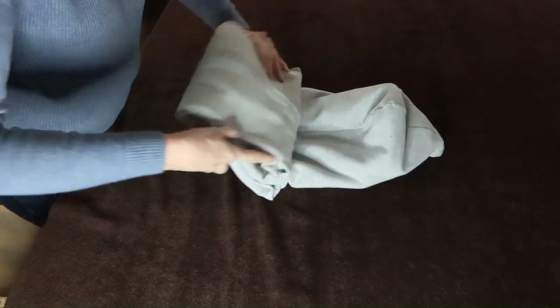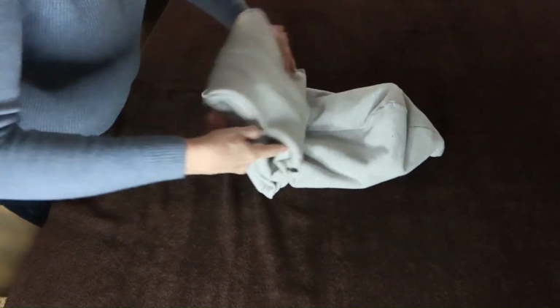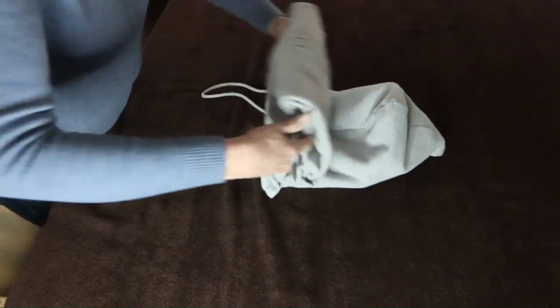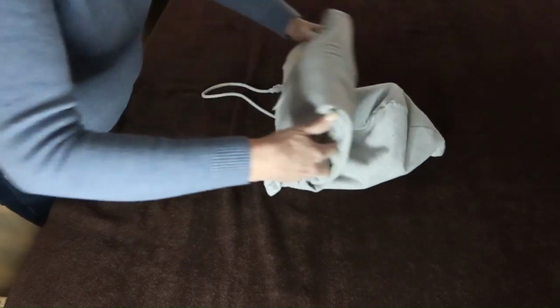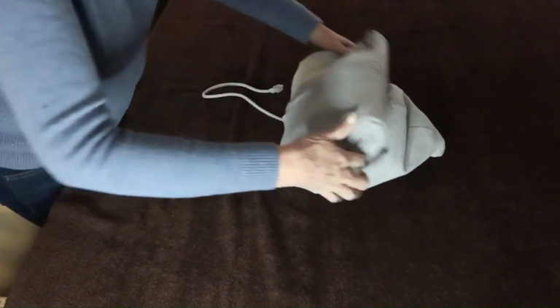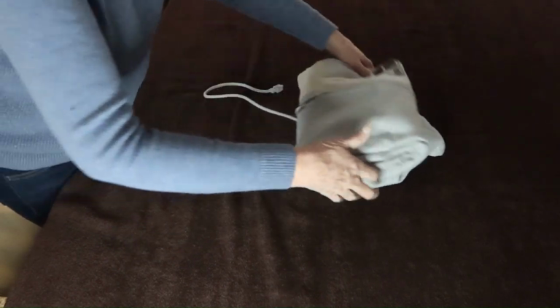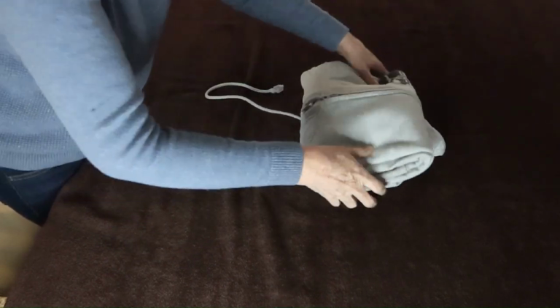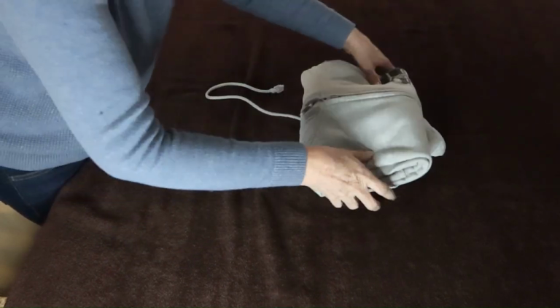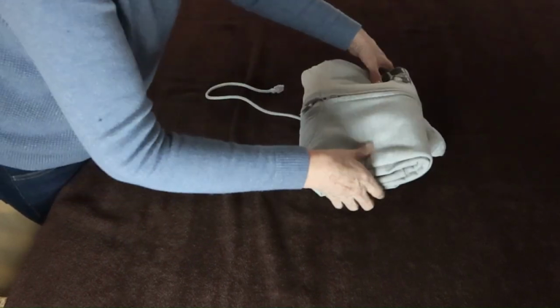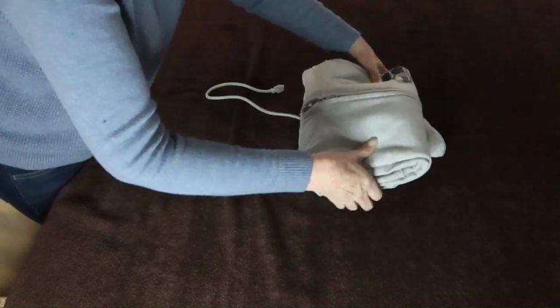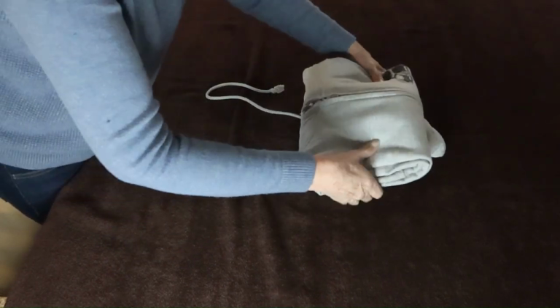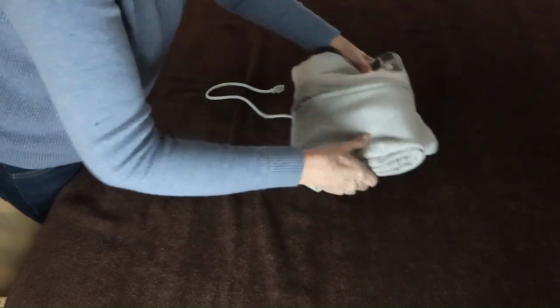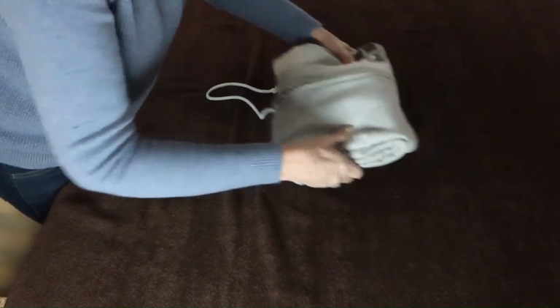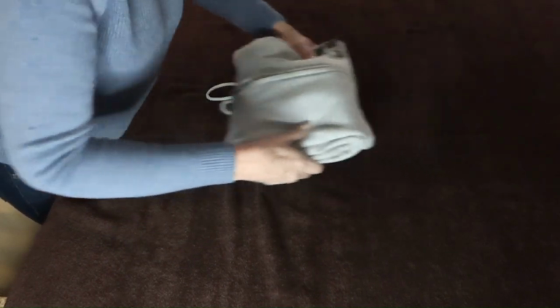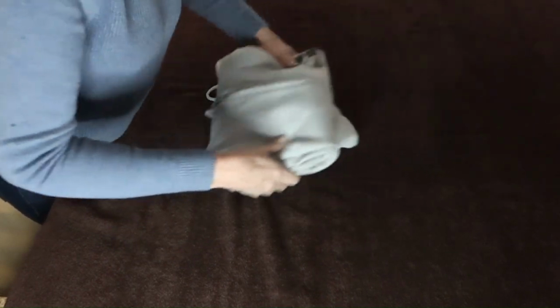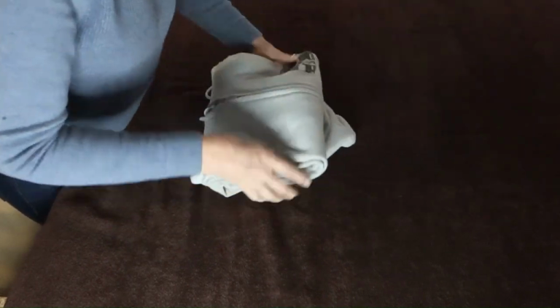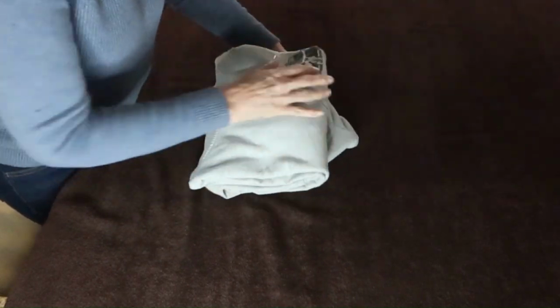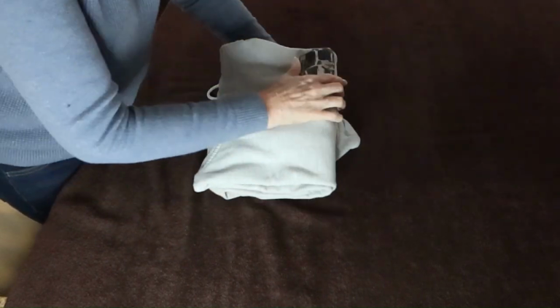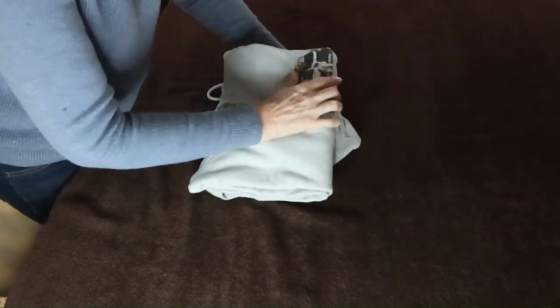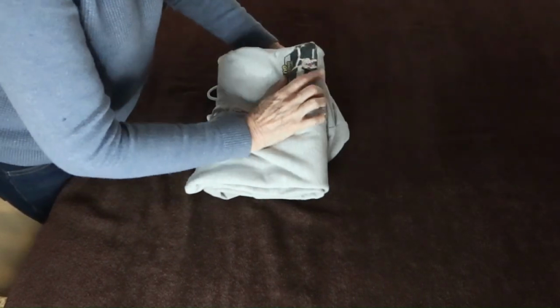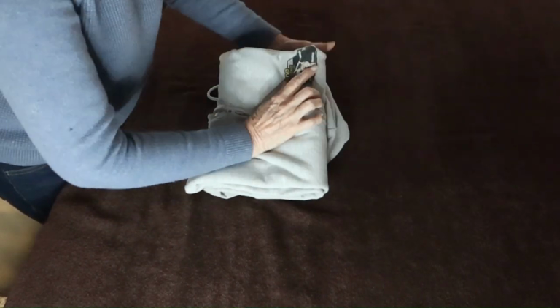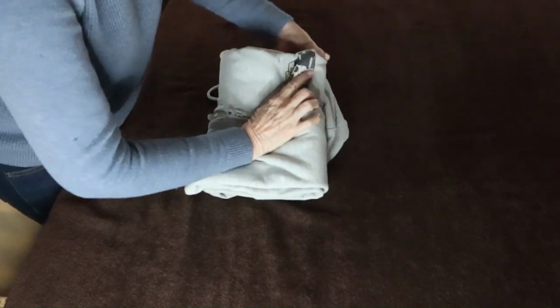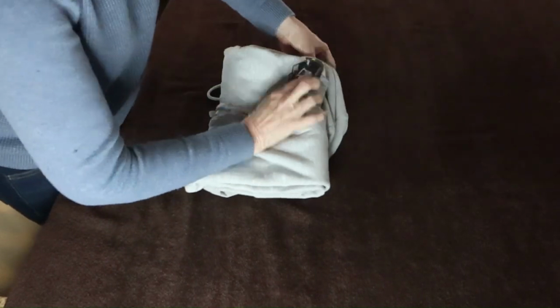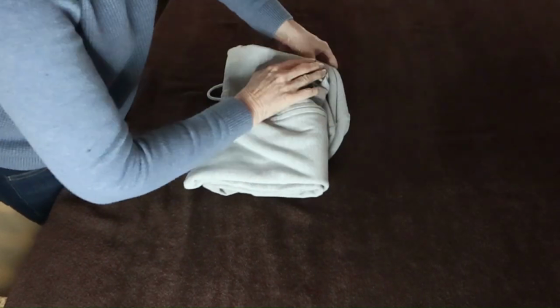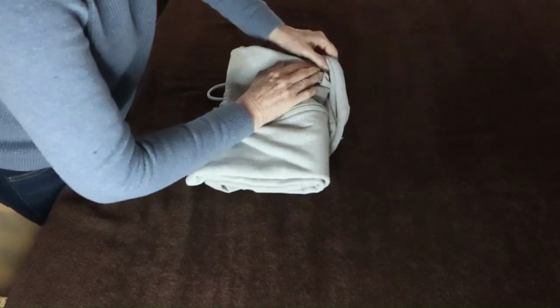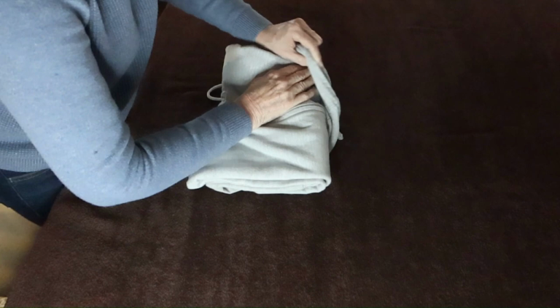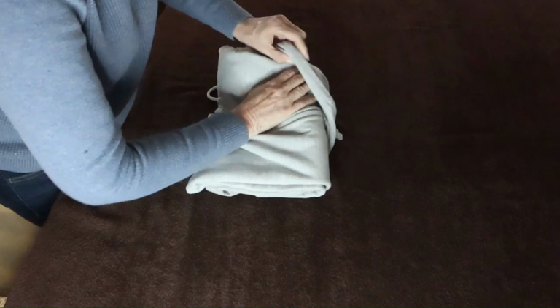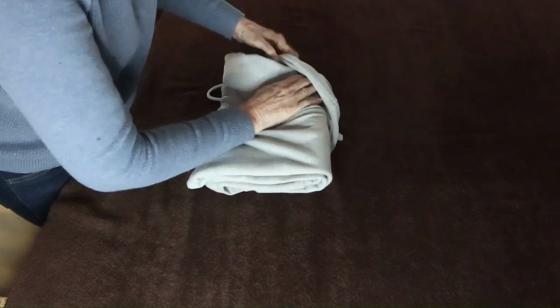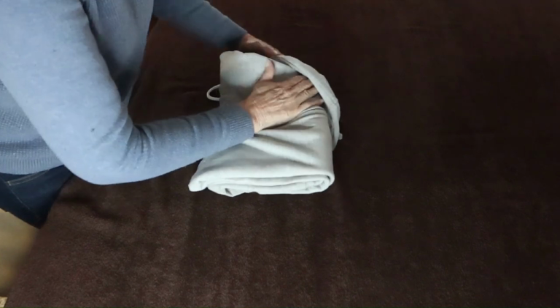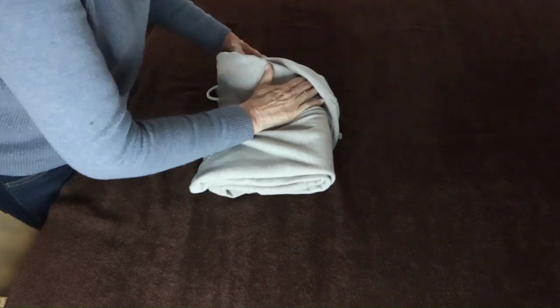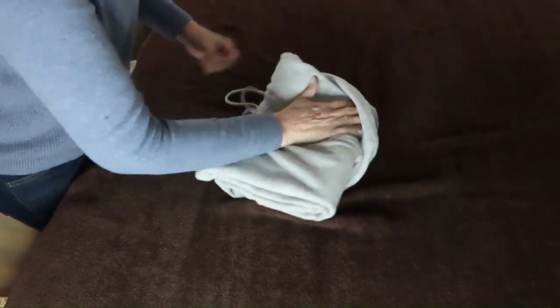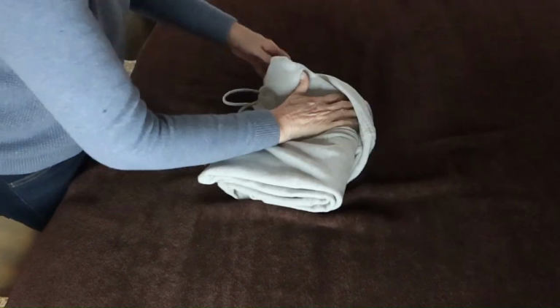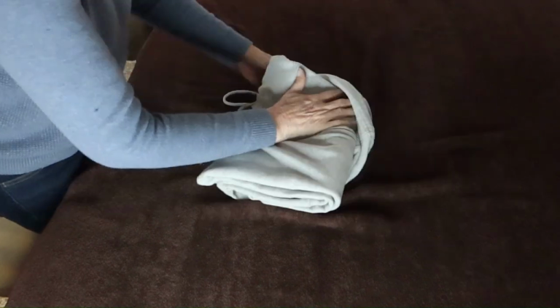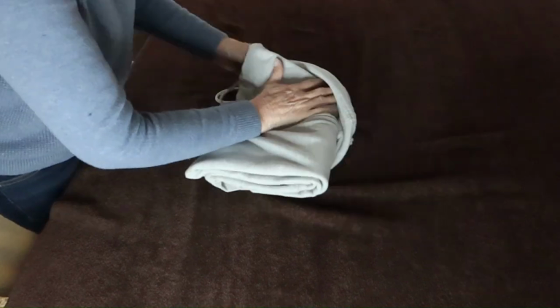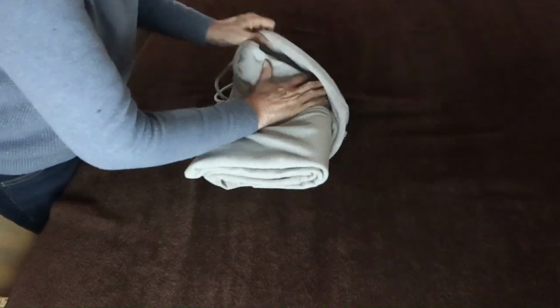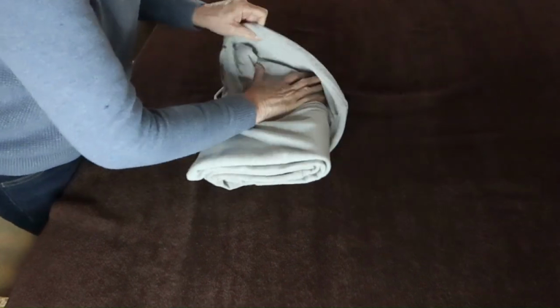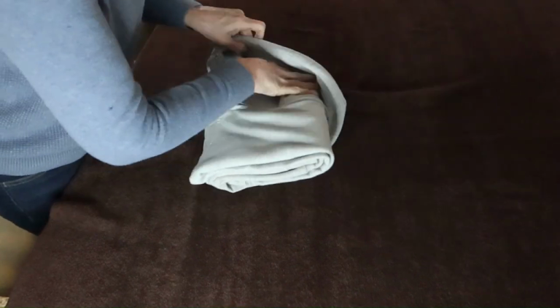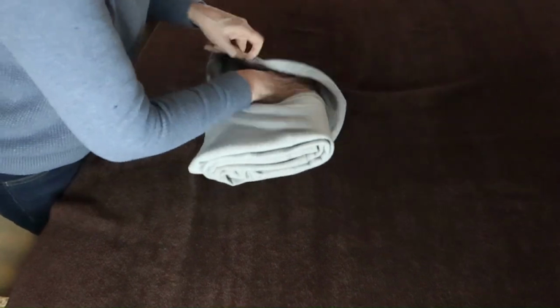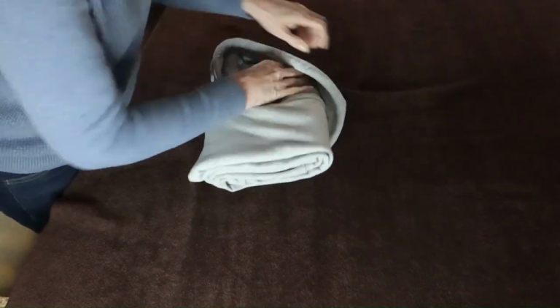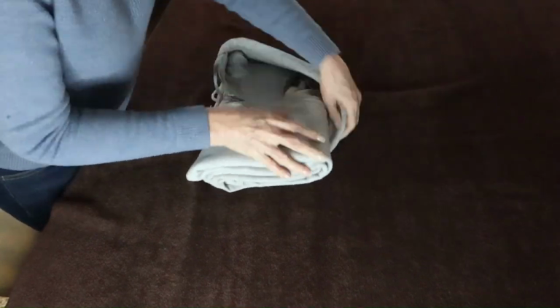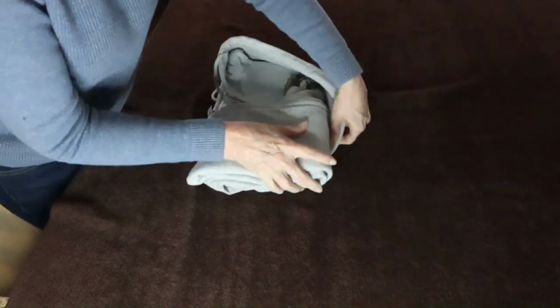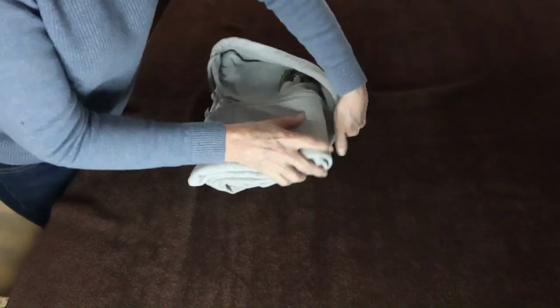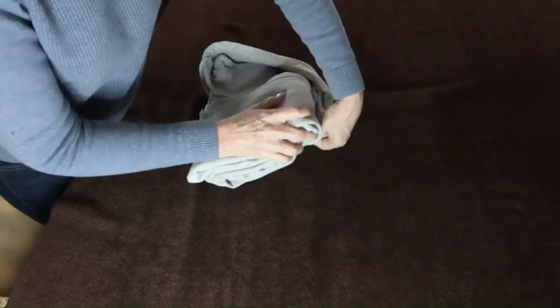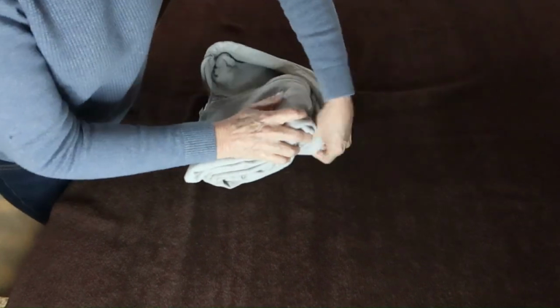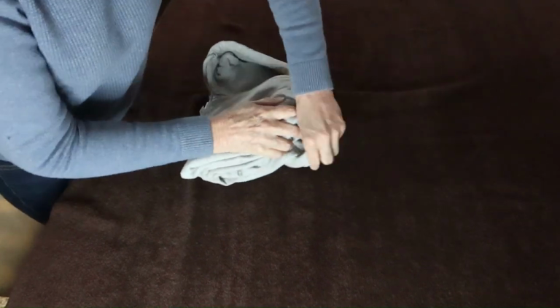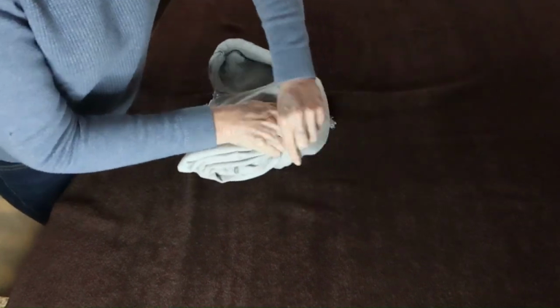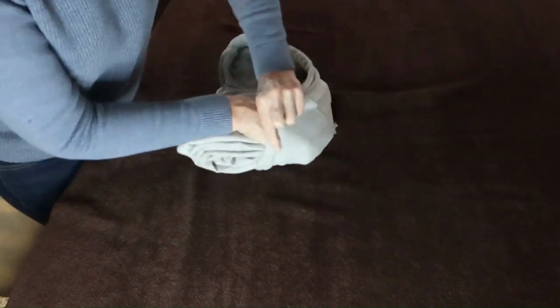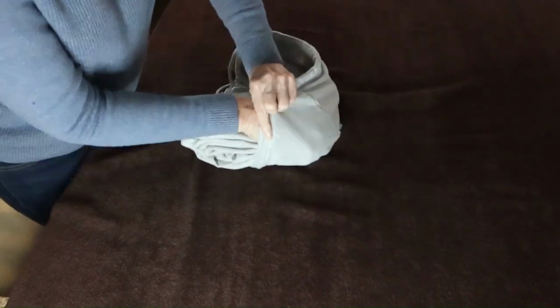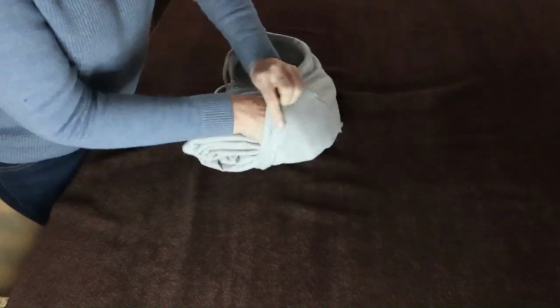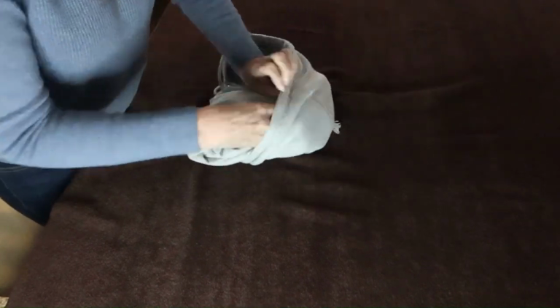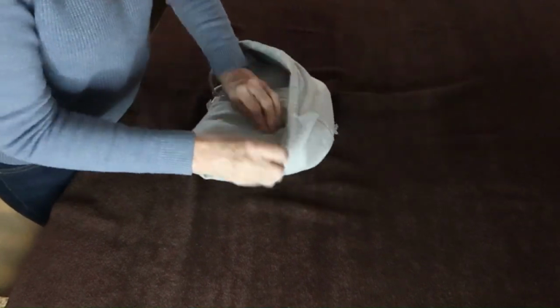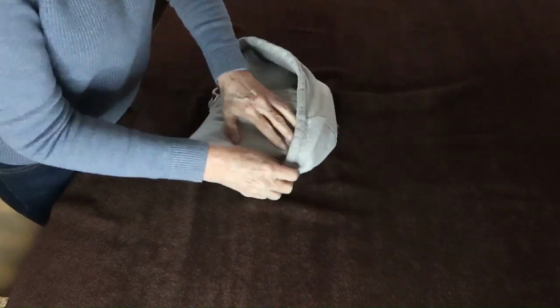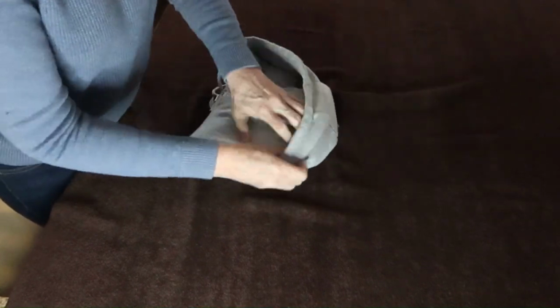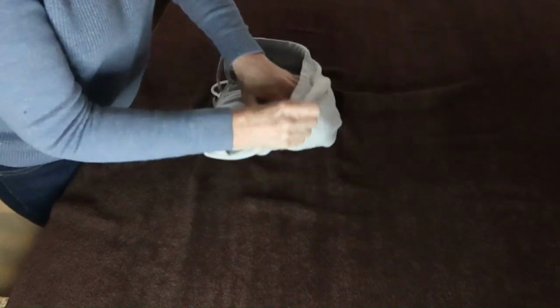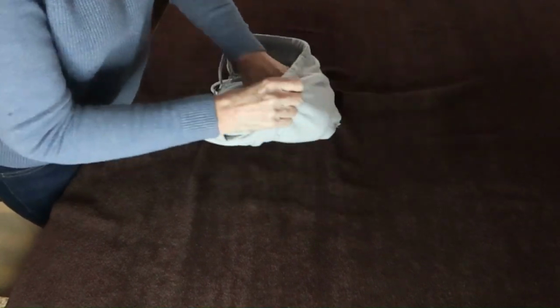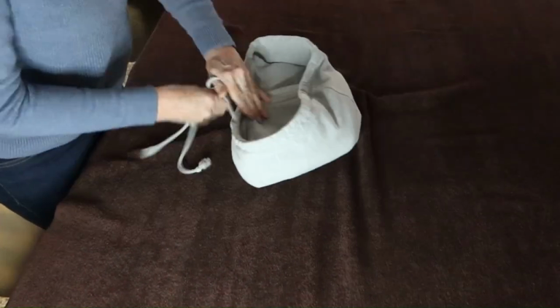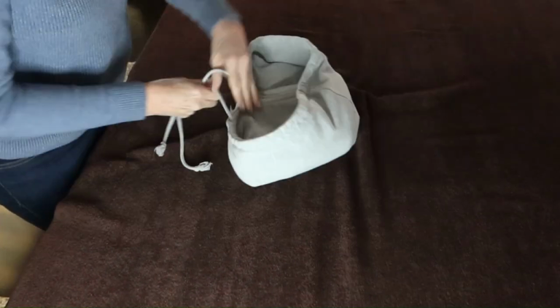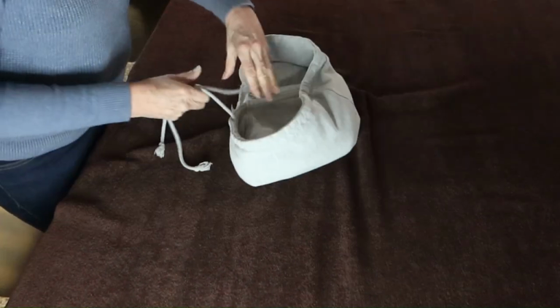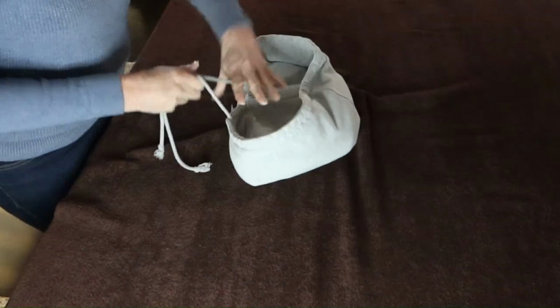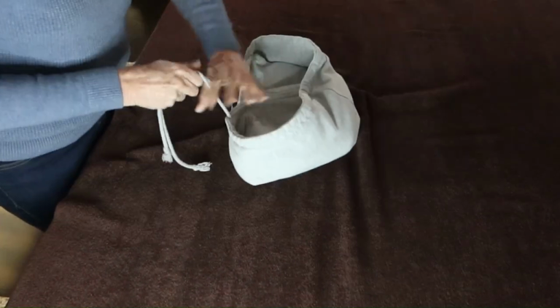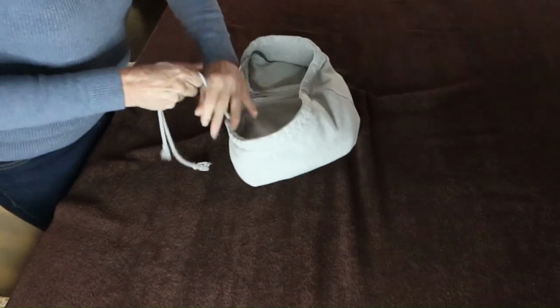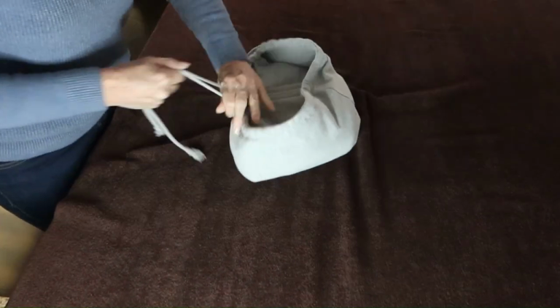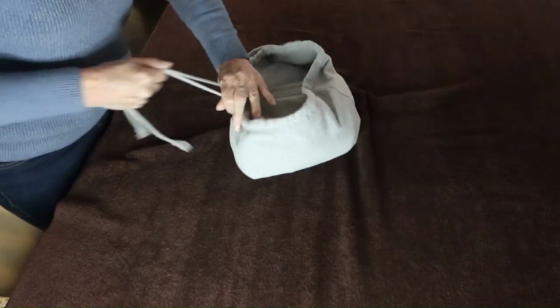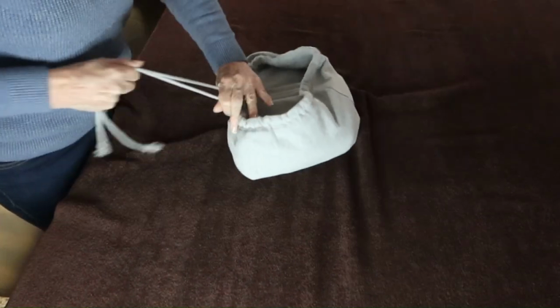Fold it onto the hood and wrap the hood around the shirt. Tie the lace and tuck it in.